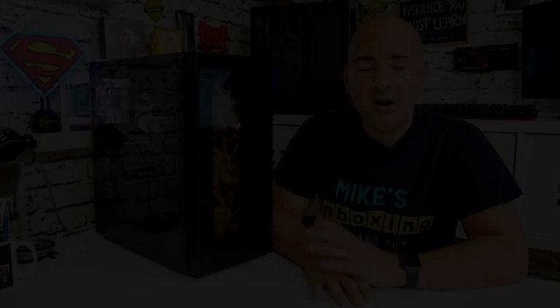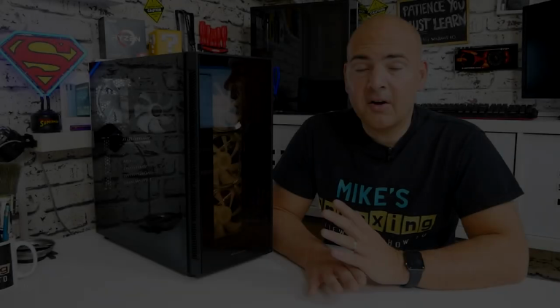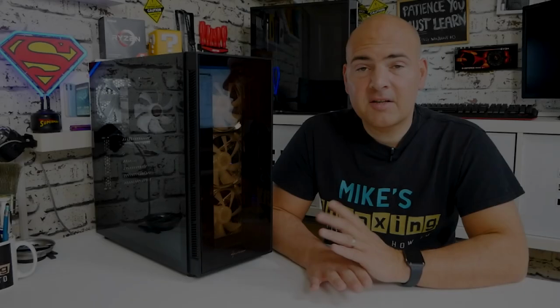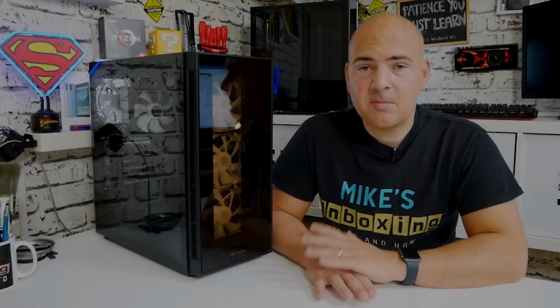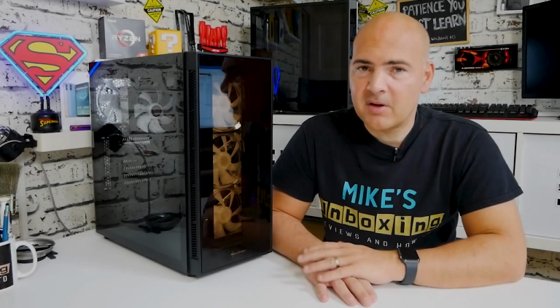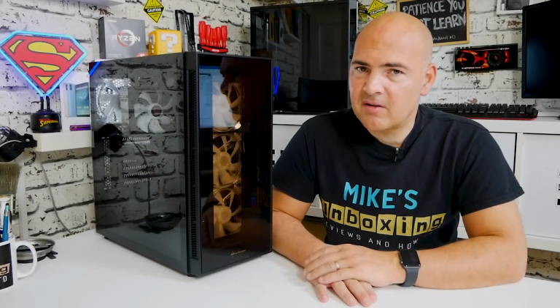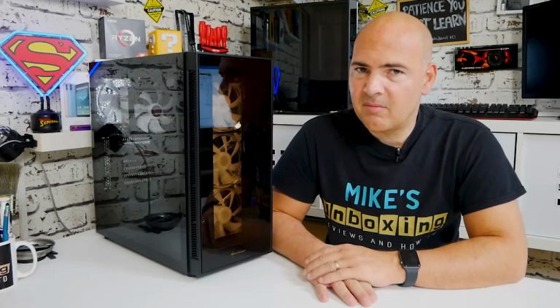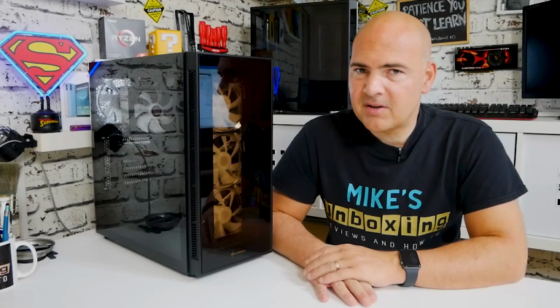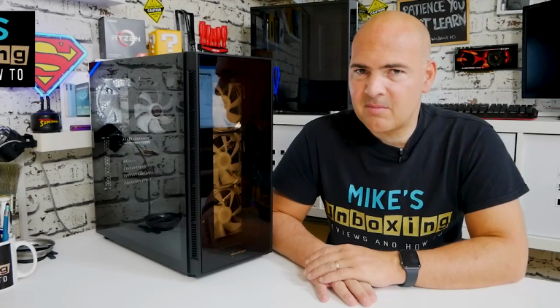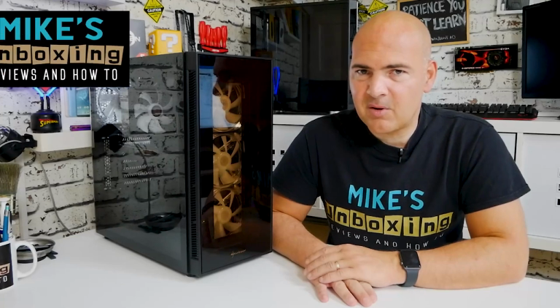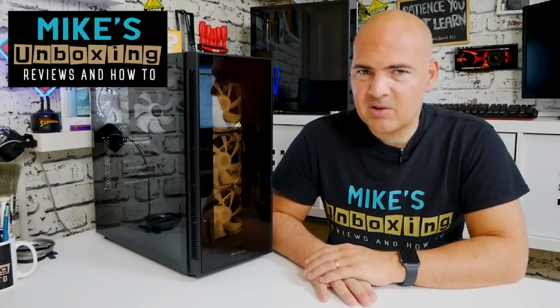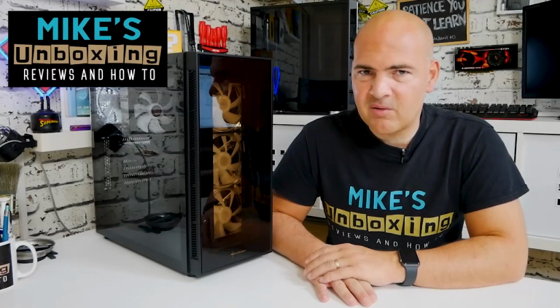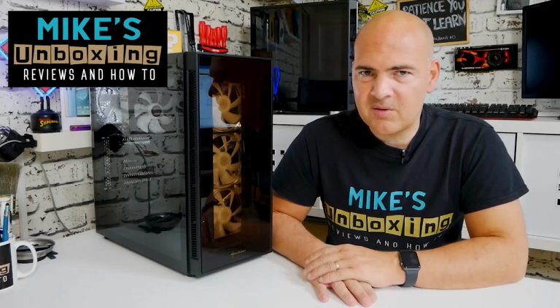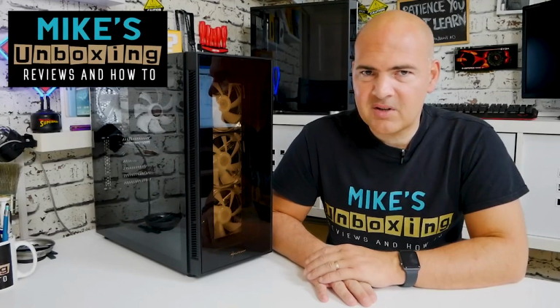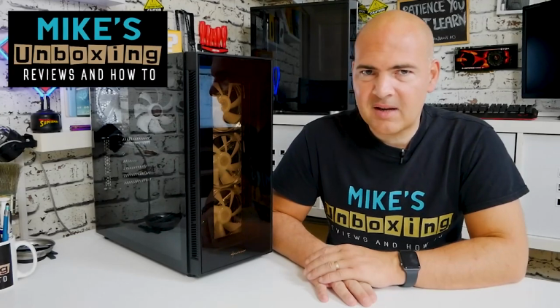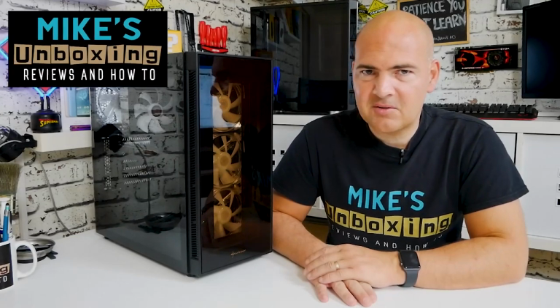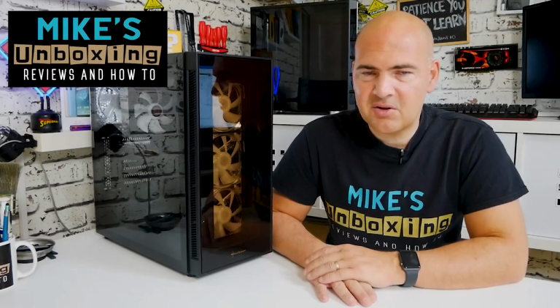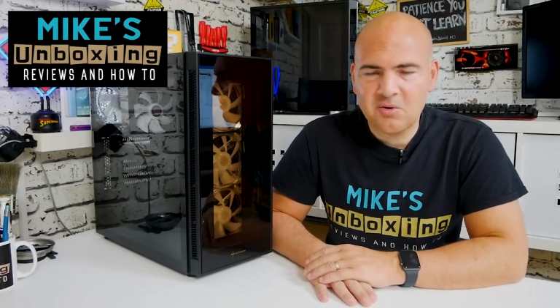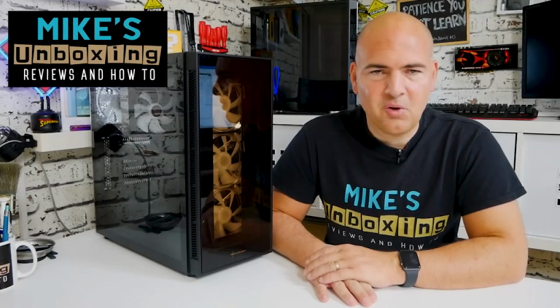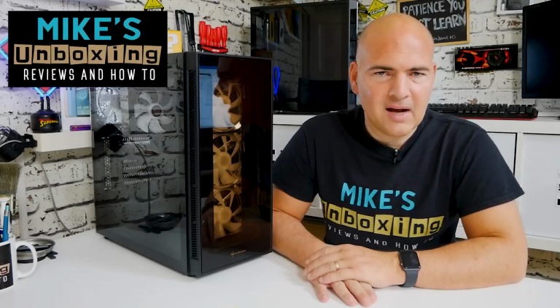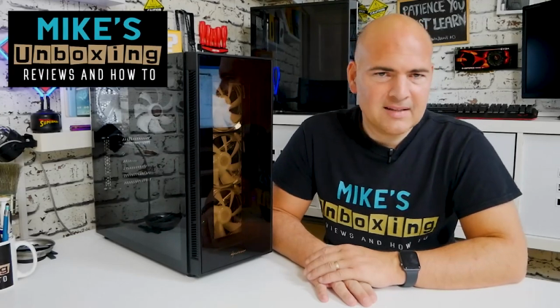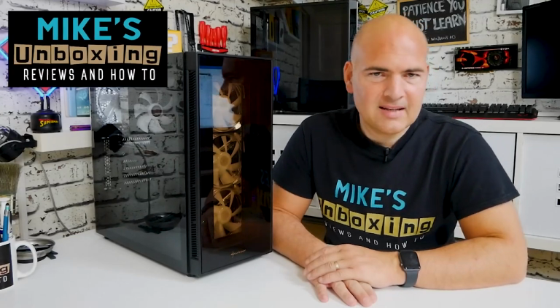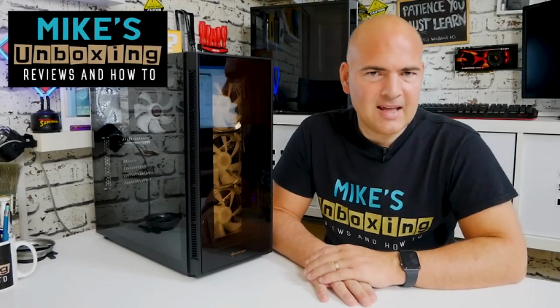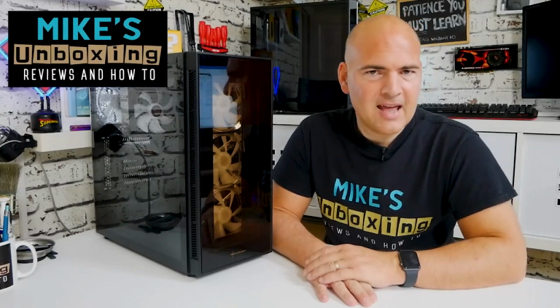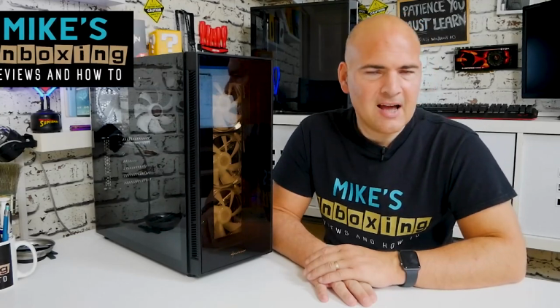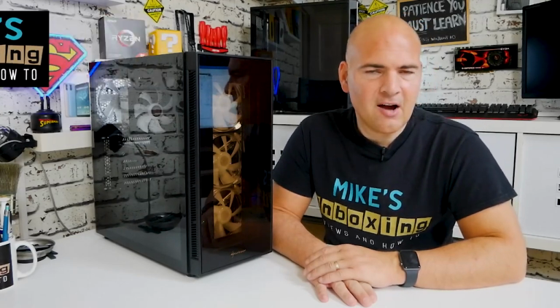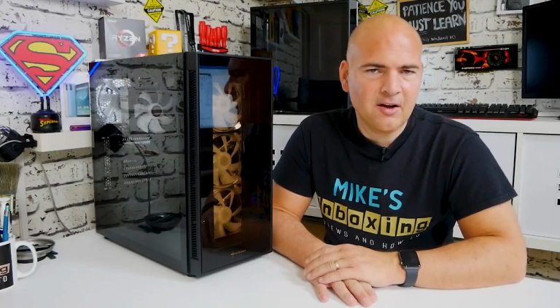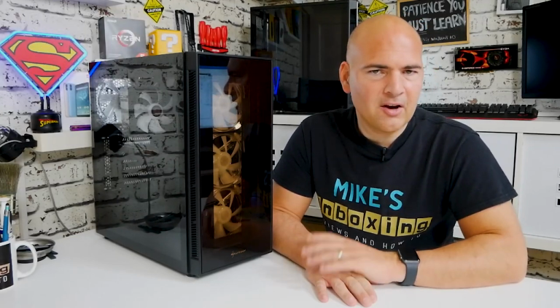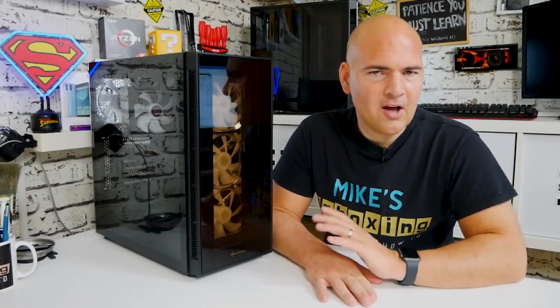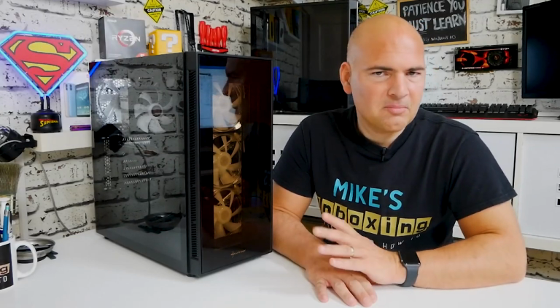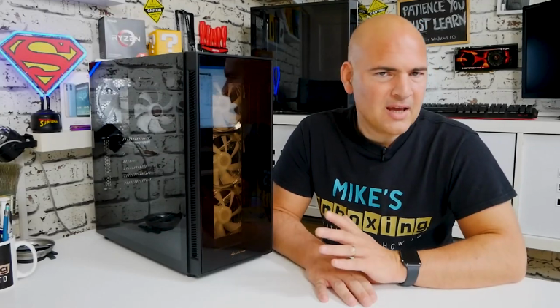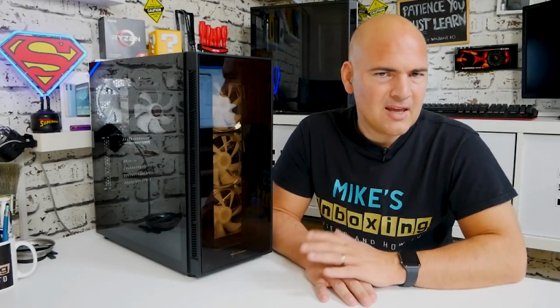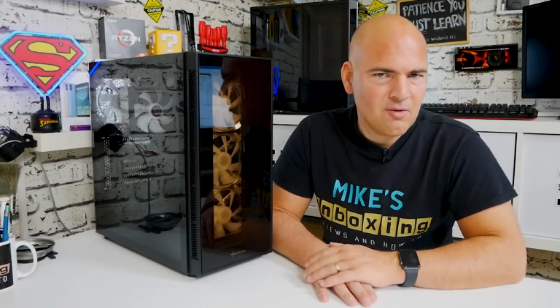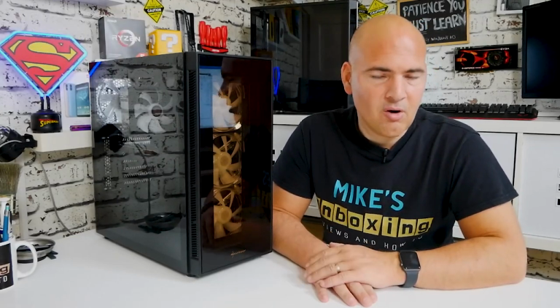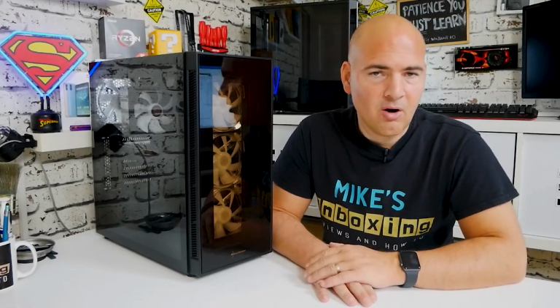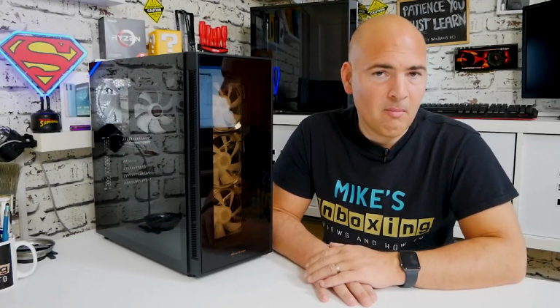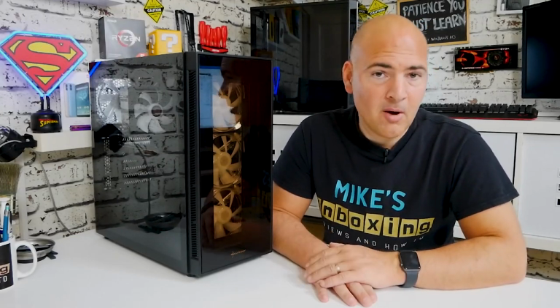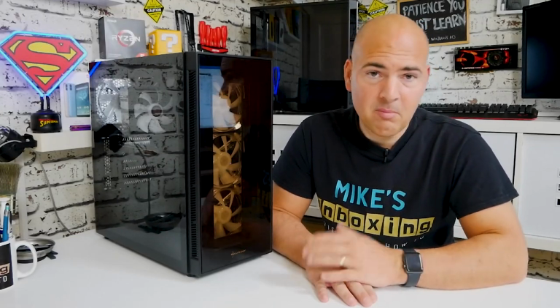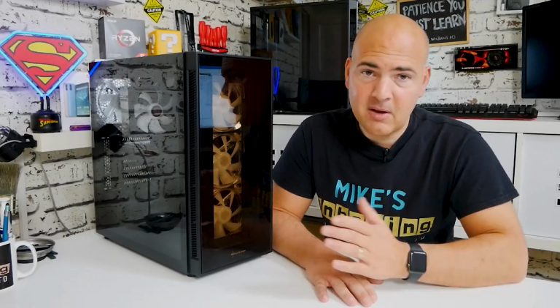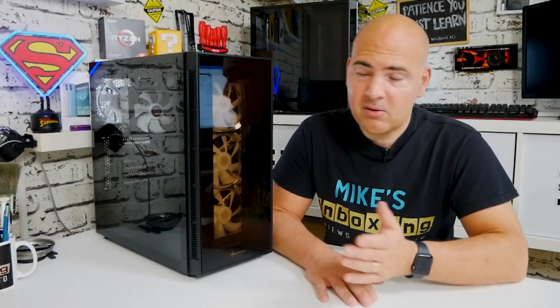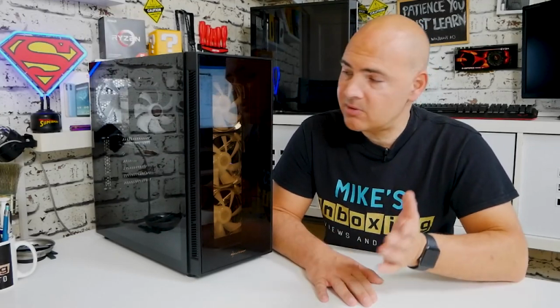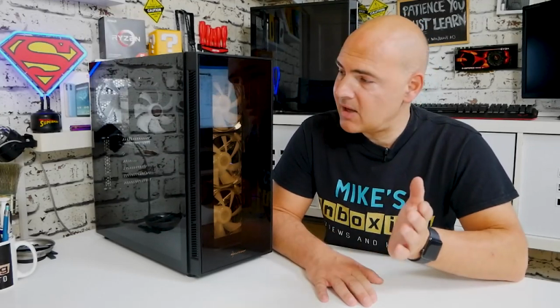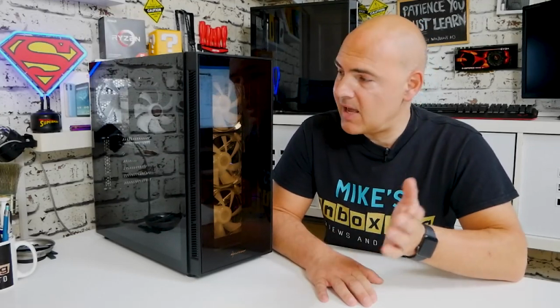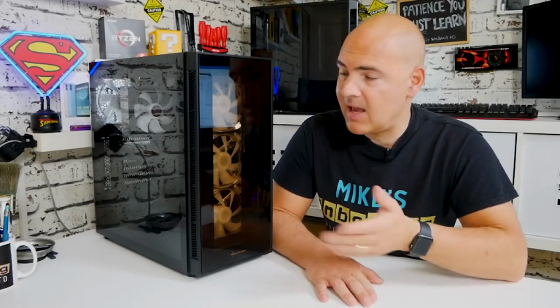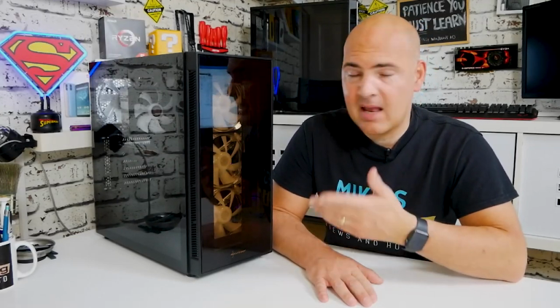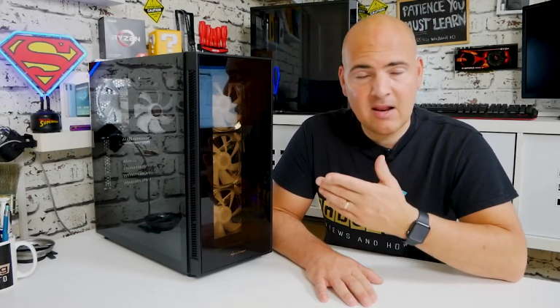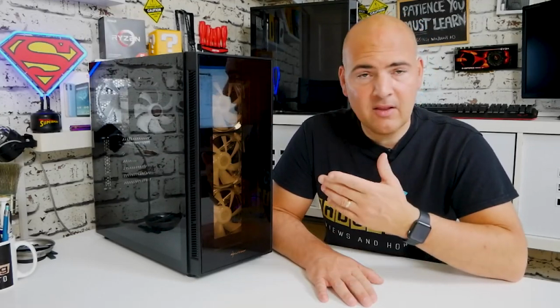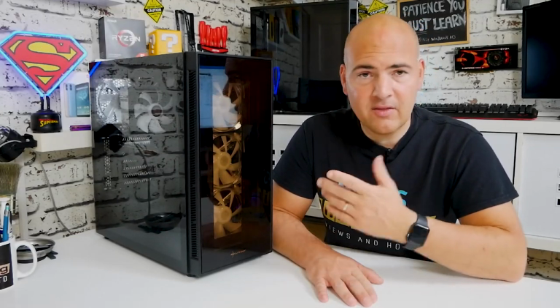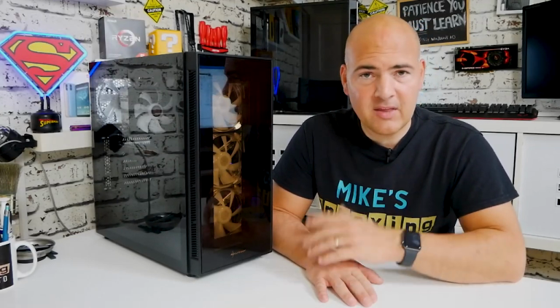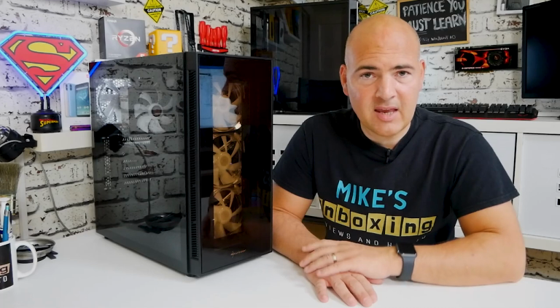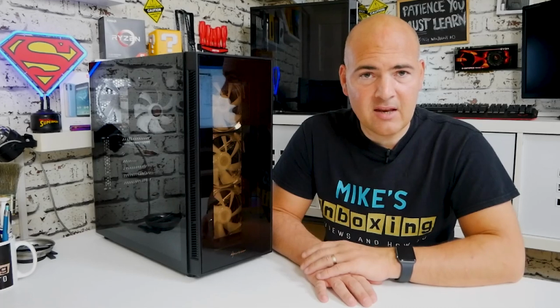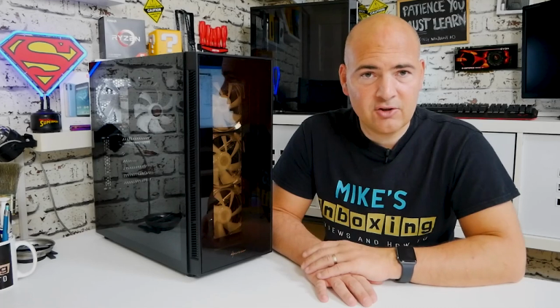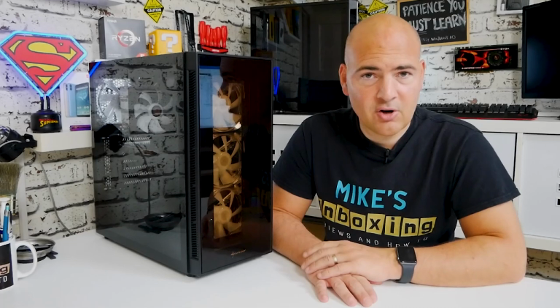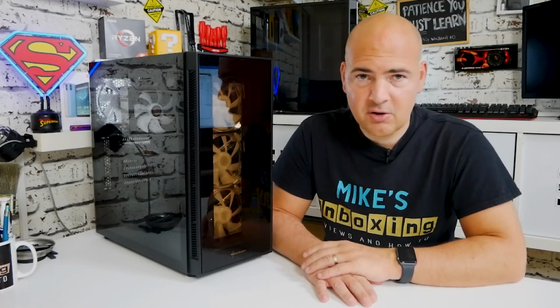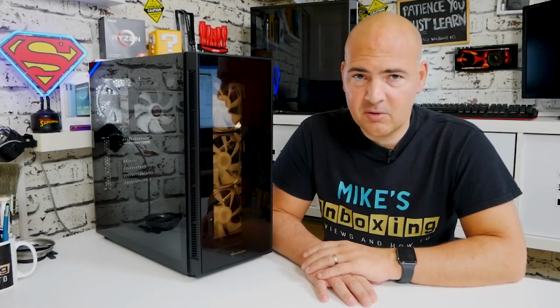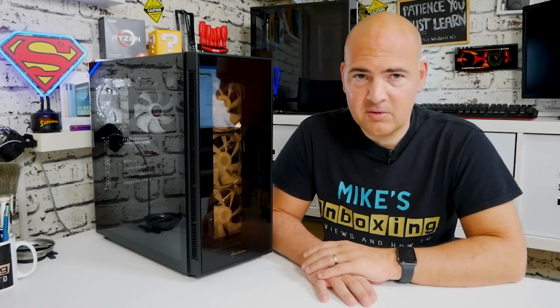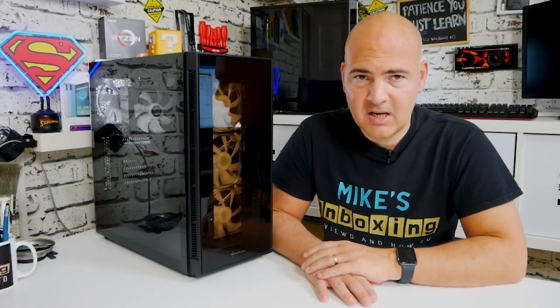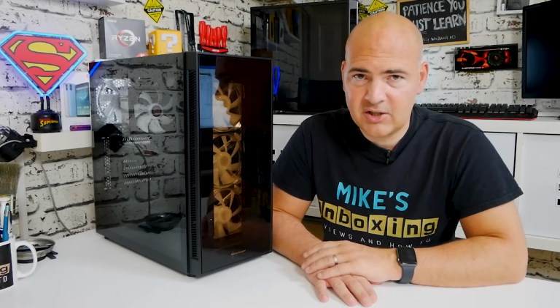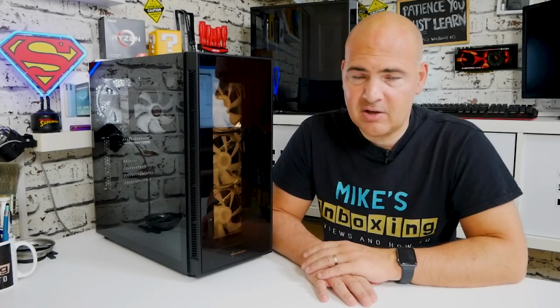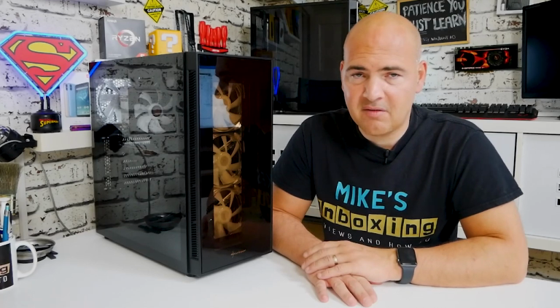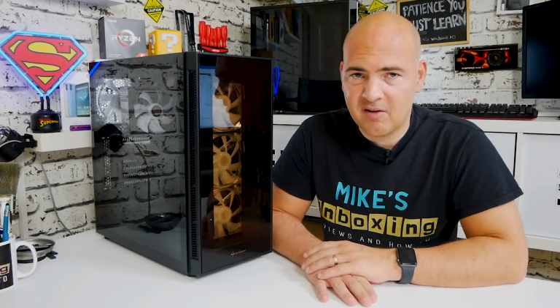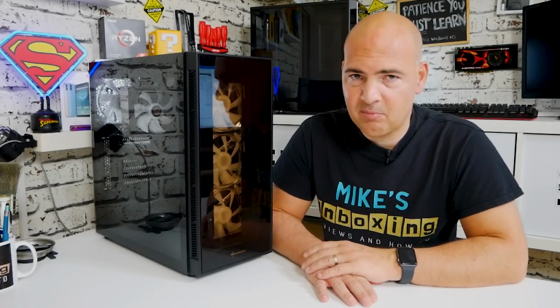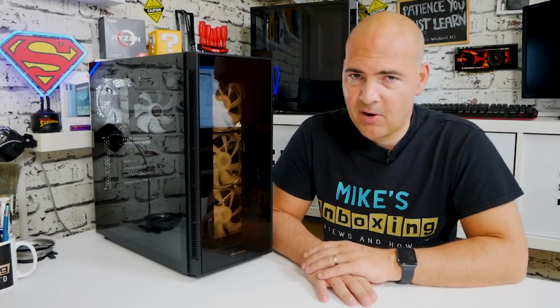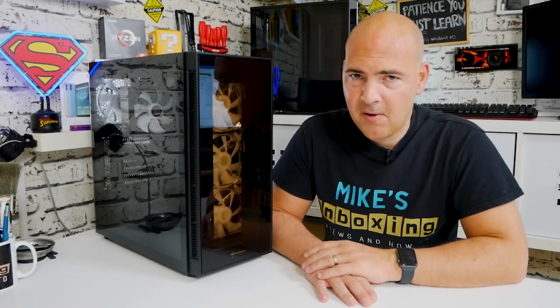Hi, this is Mike from Mike's Unboxing Reviews on How To, and today I'm going to update you on my build in the Sharkoon TG5 Pro.